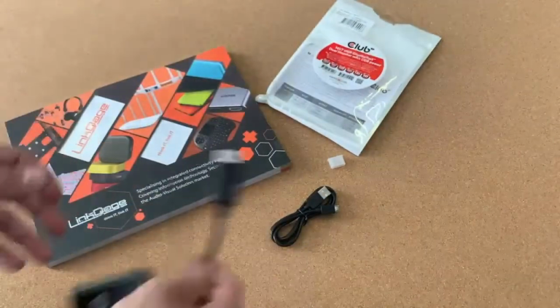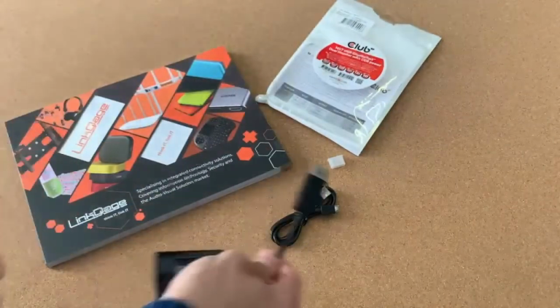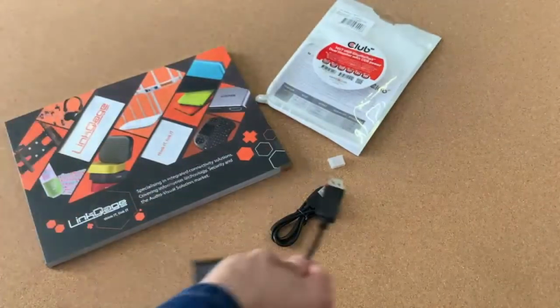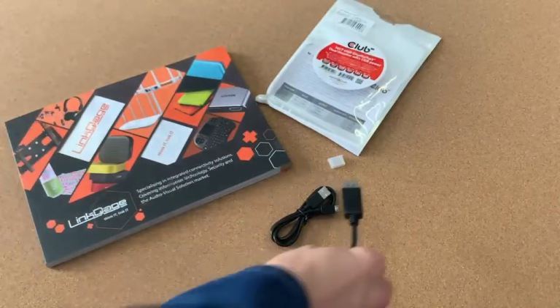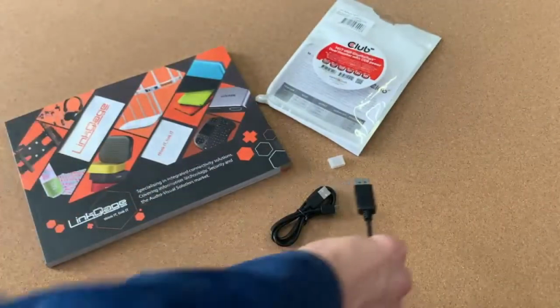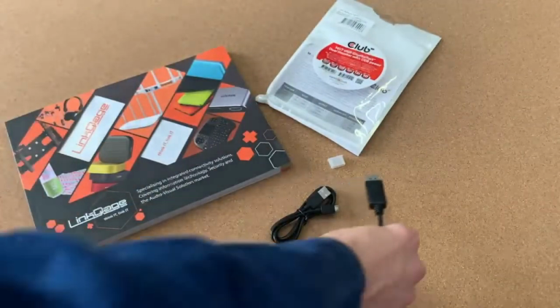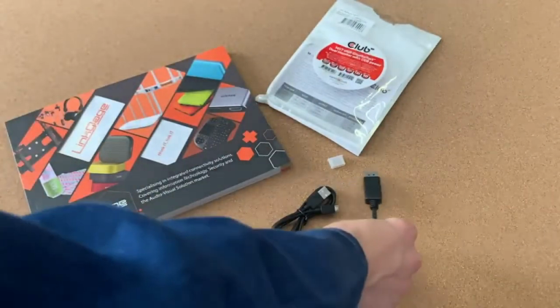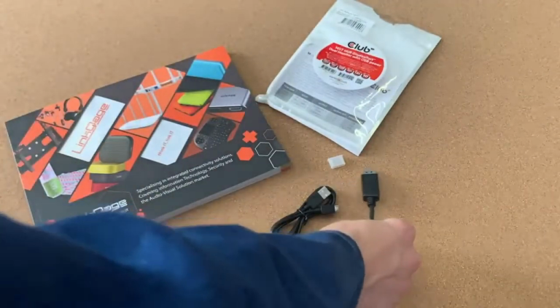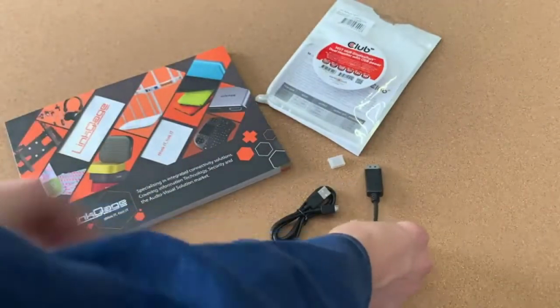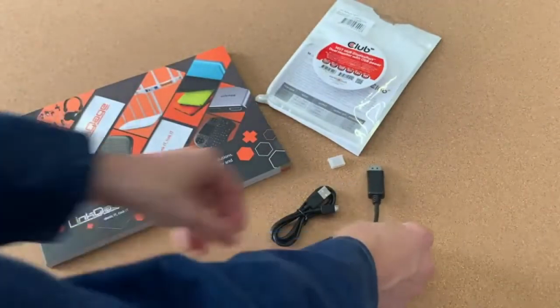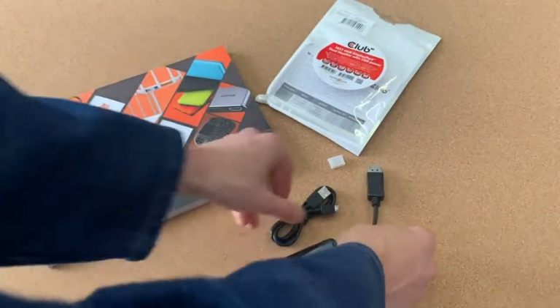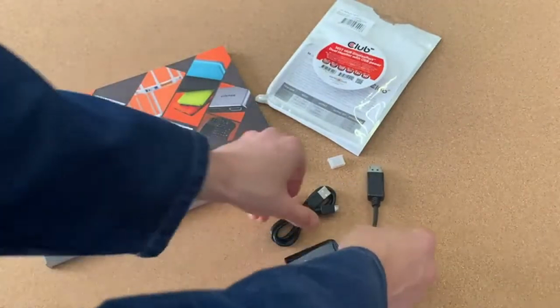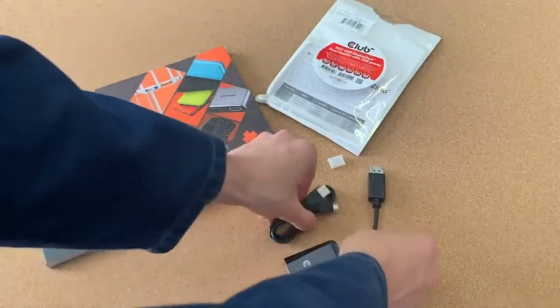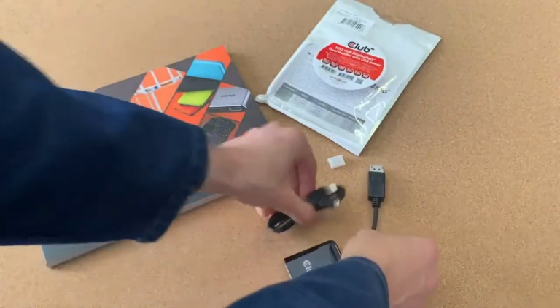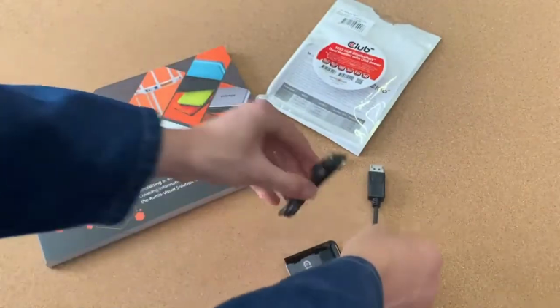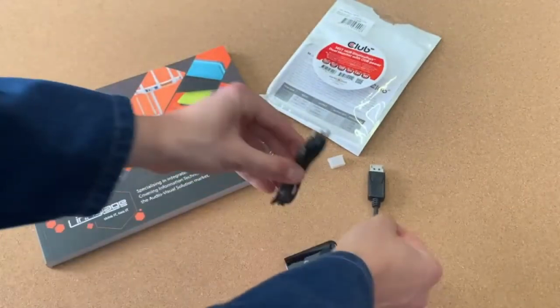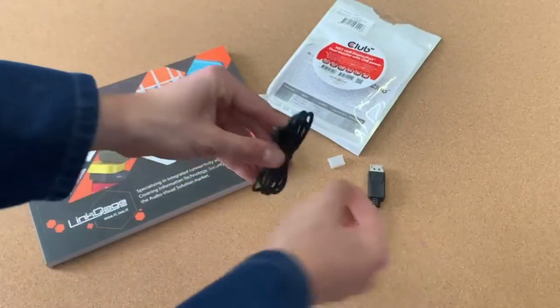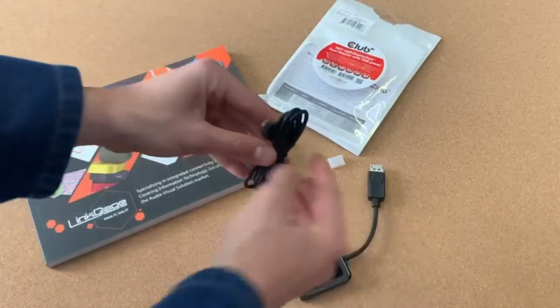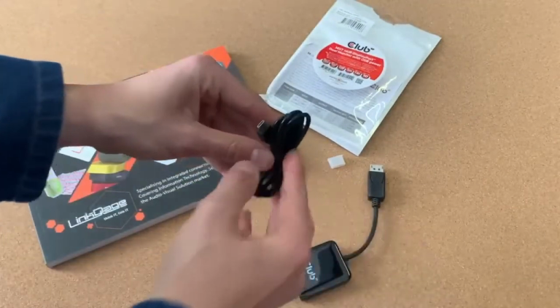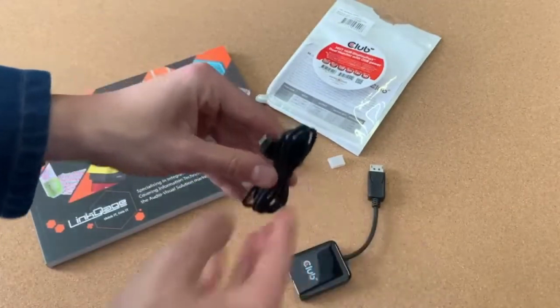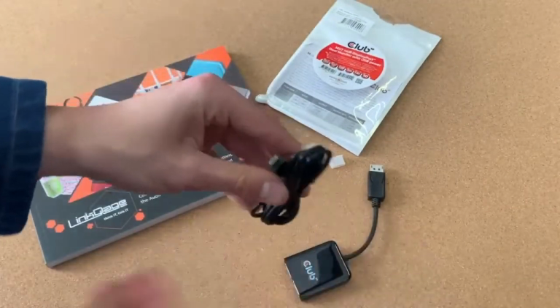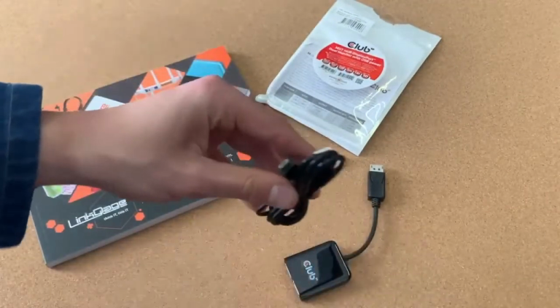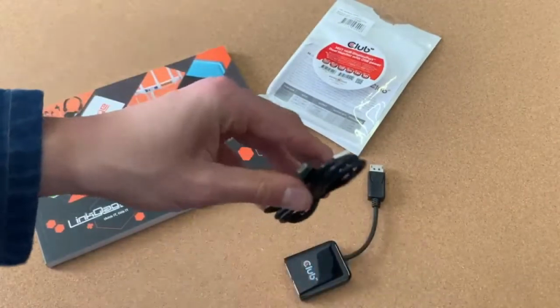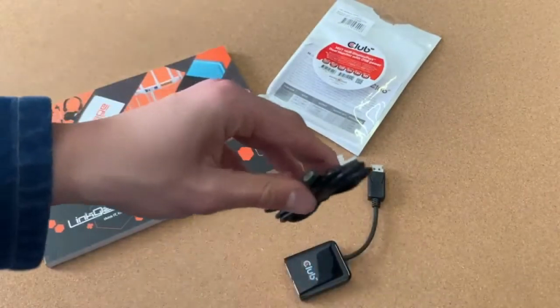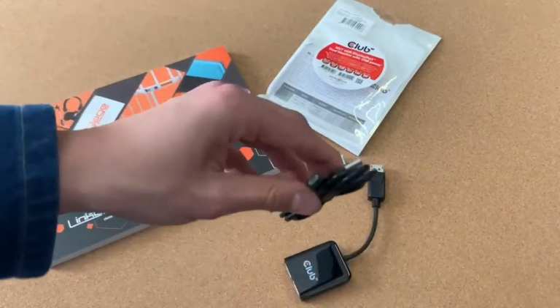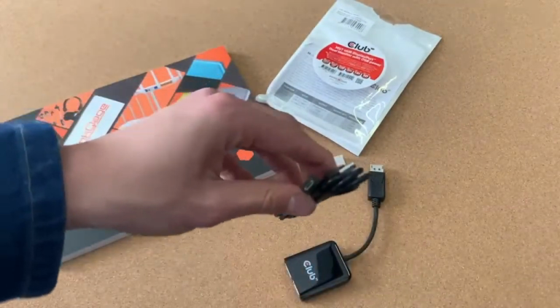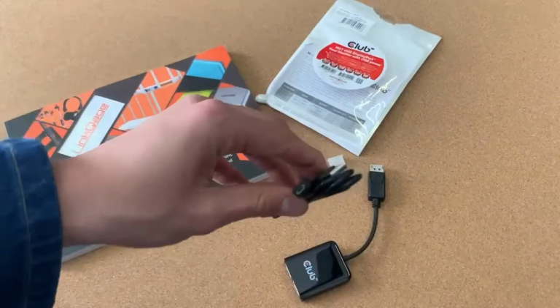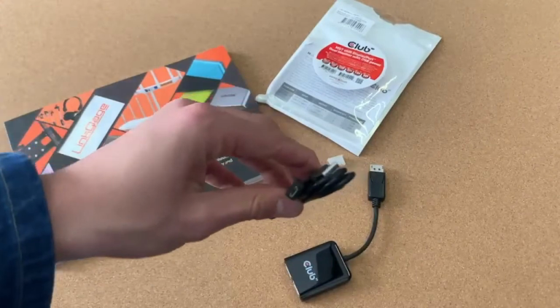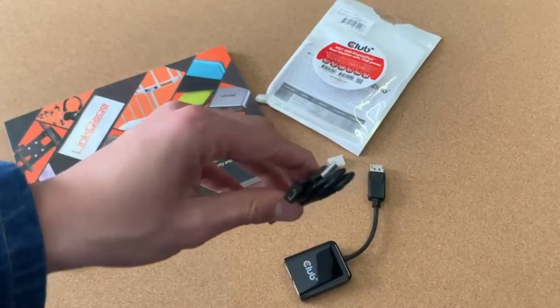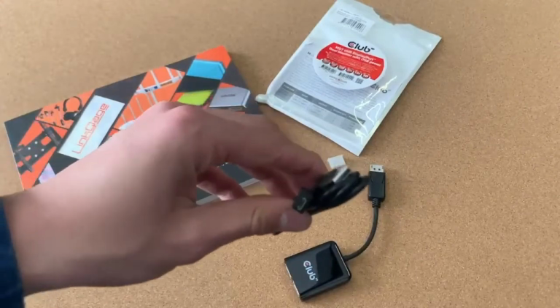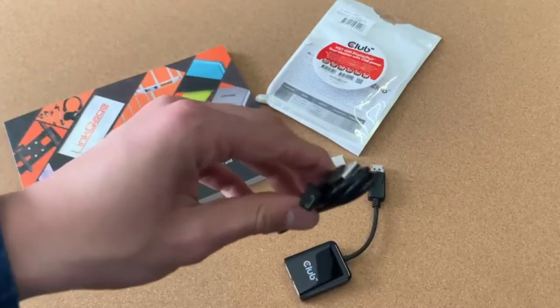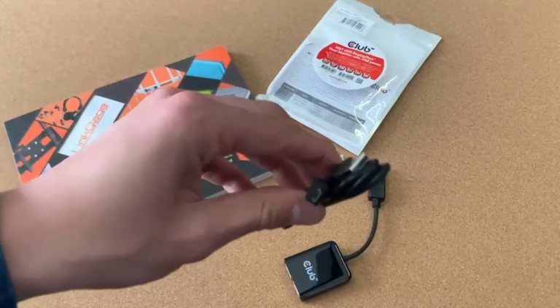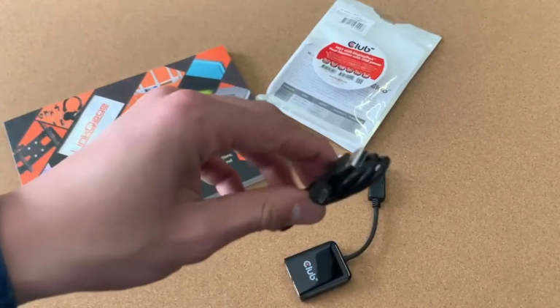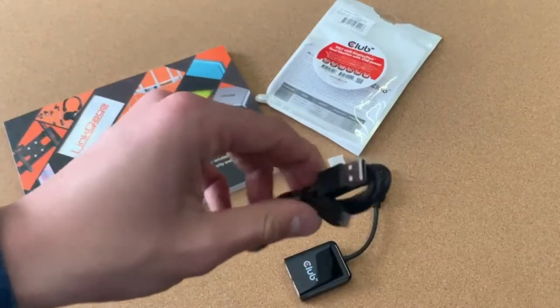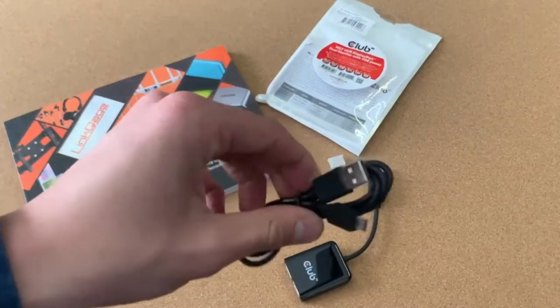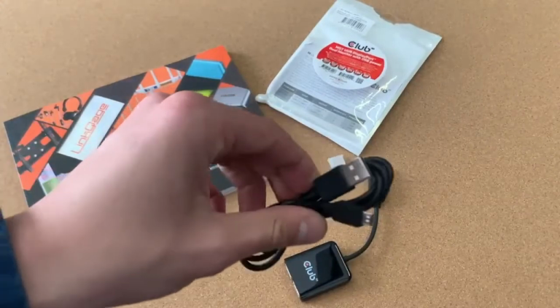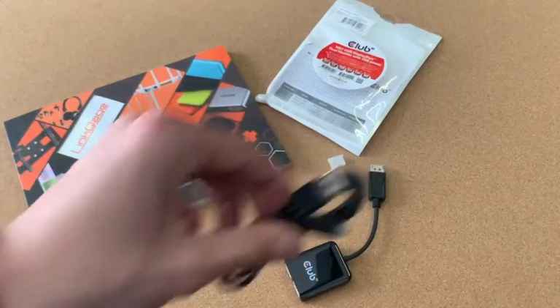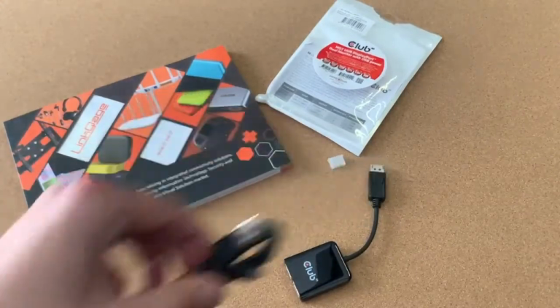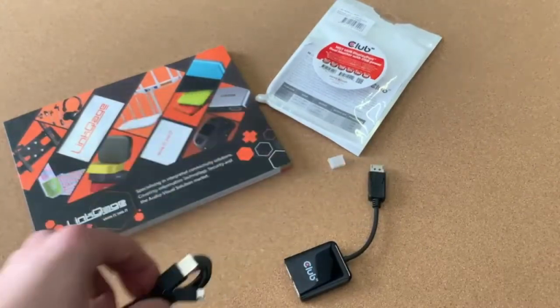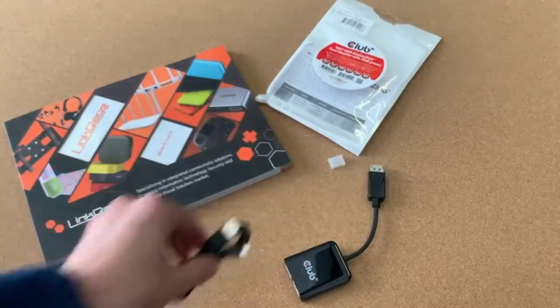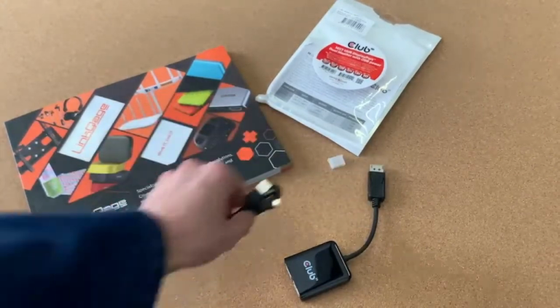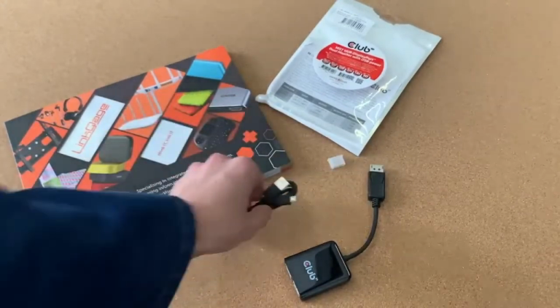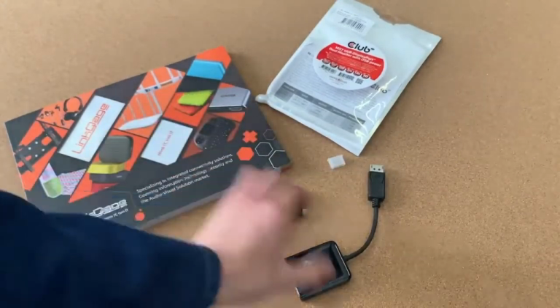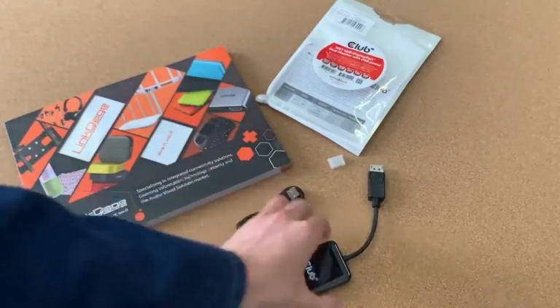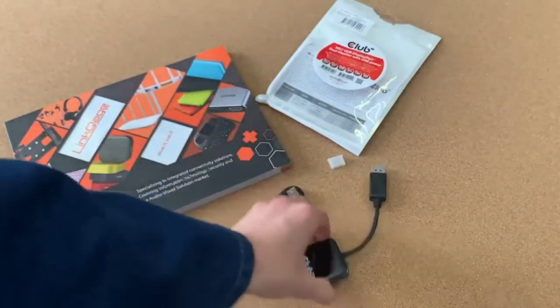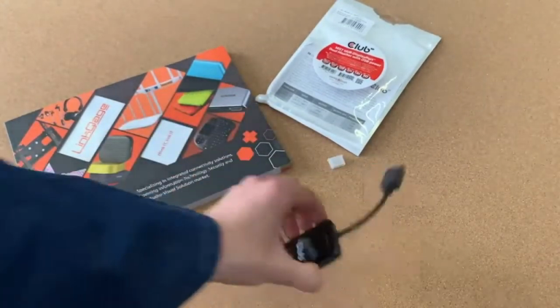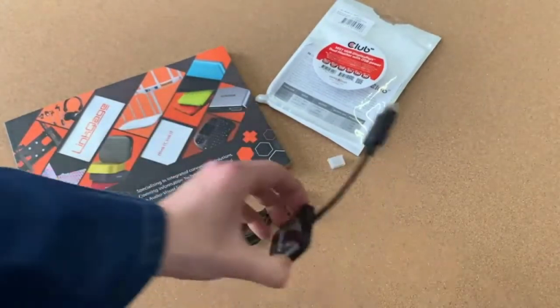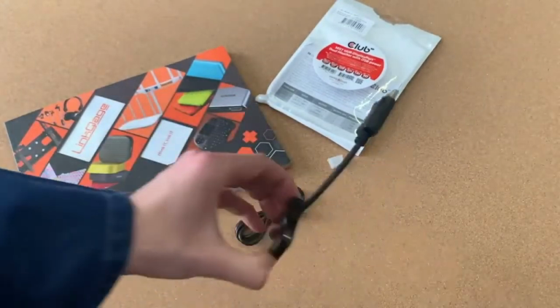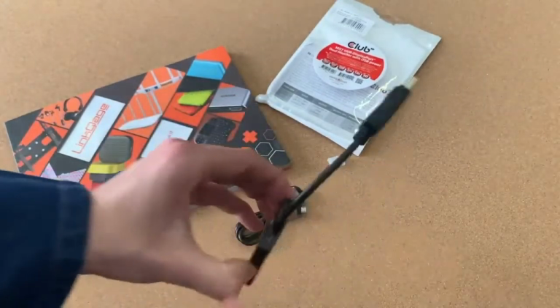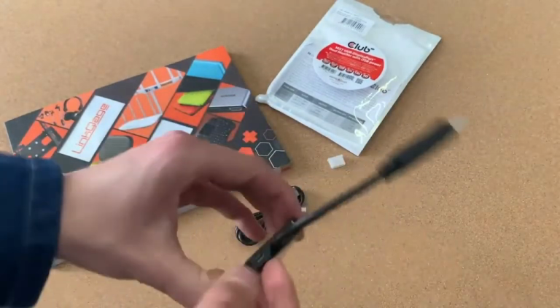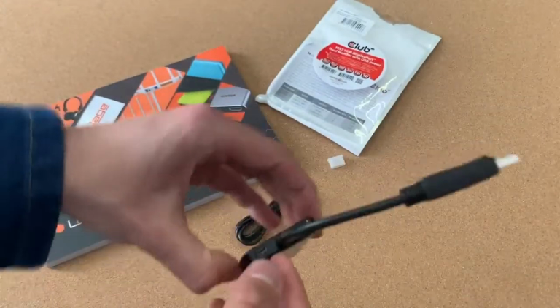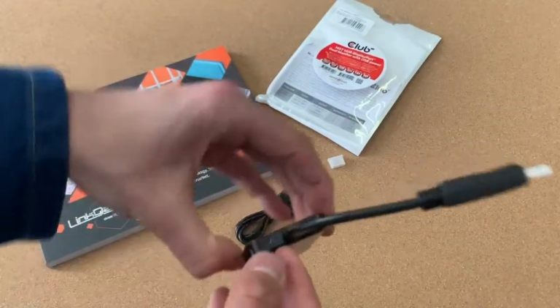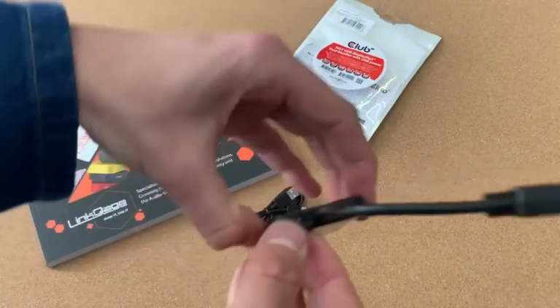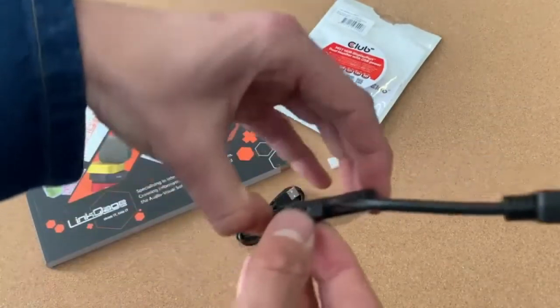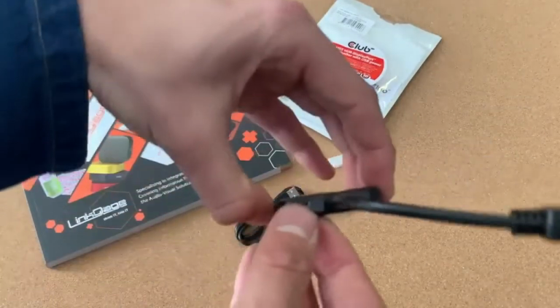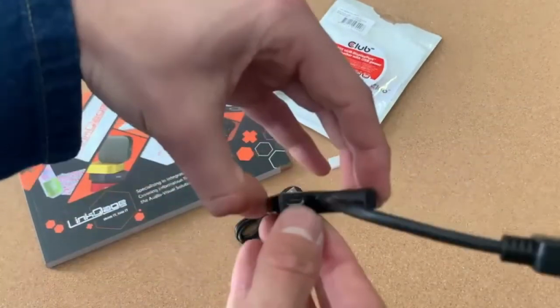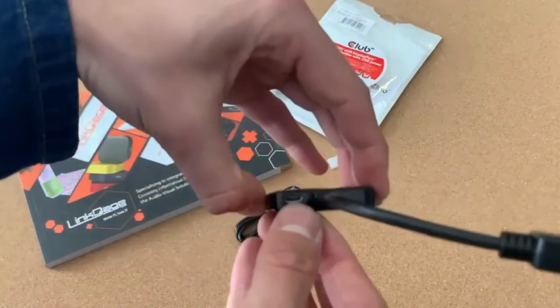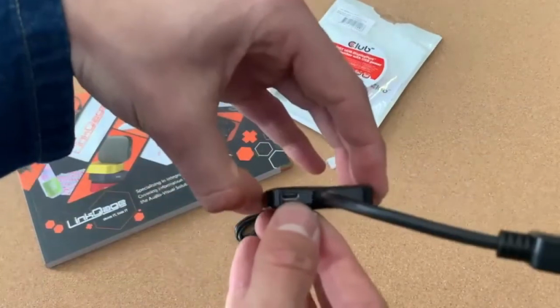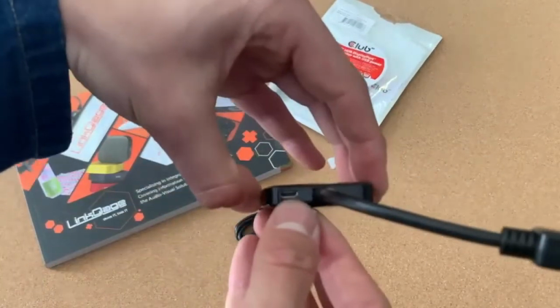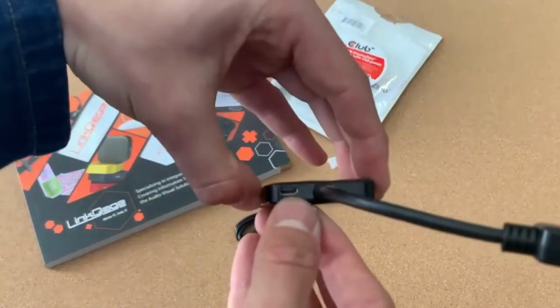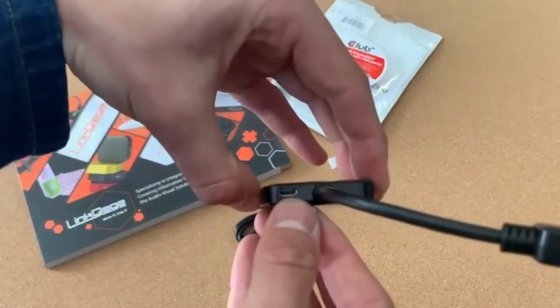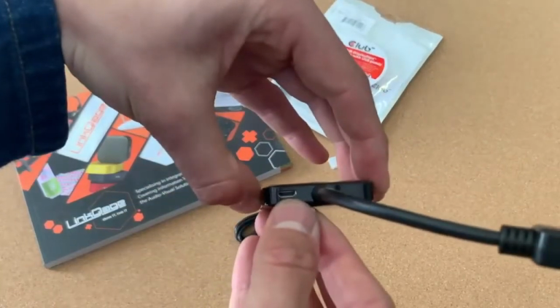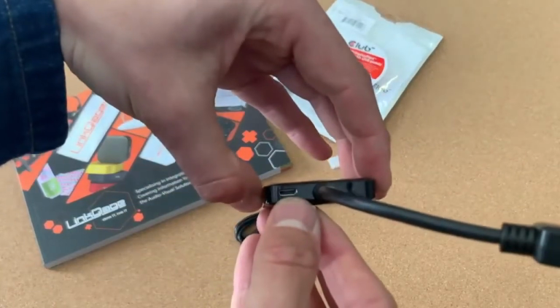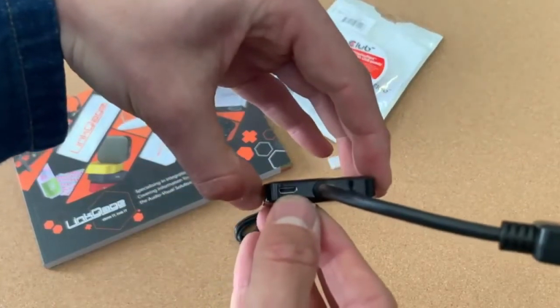If you need to power it, it does come with micro USB, so you can power it simply — just over there.